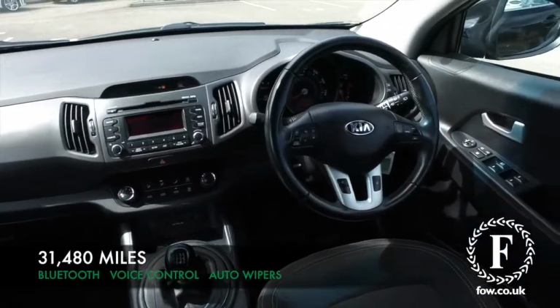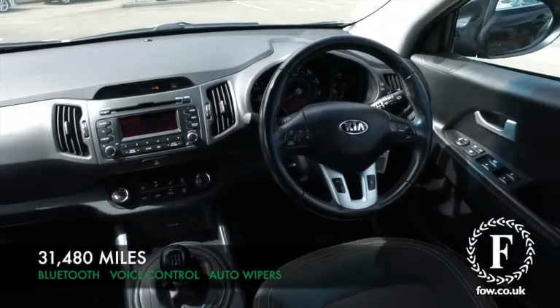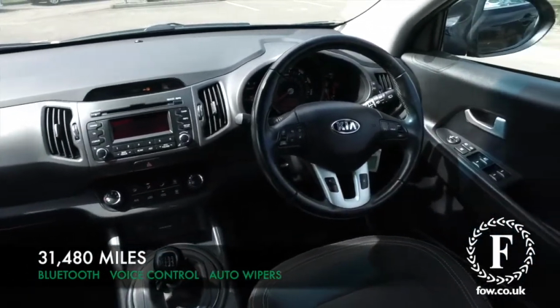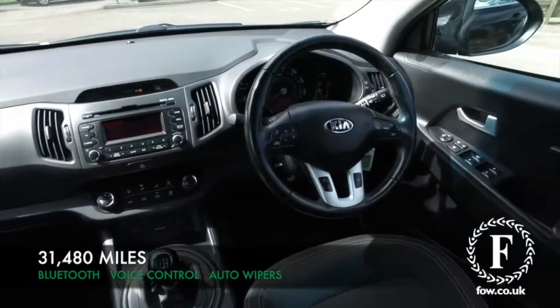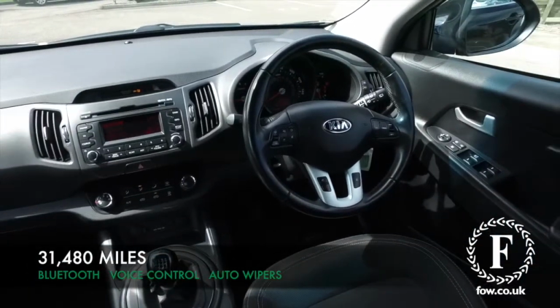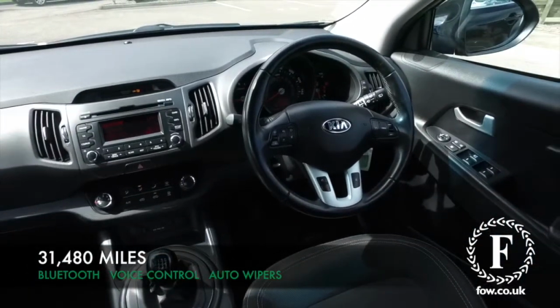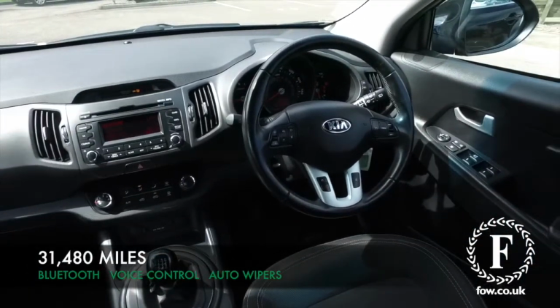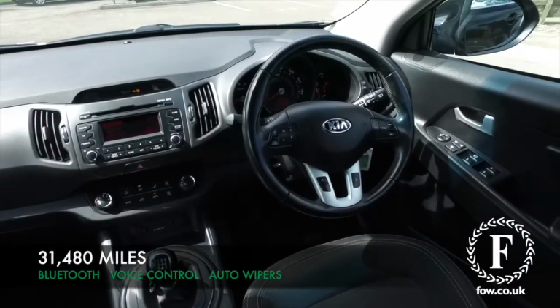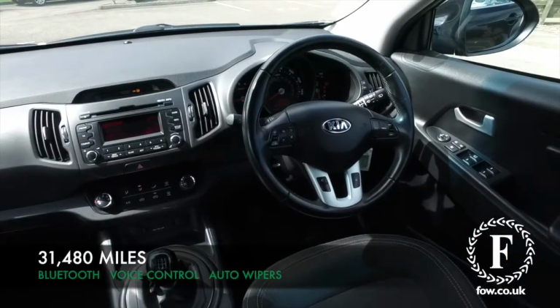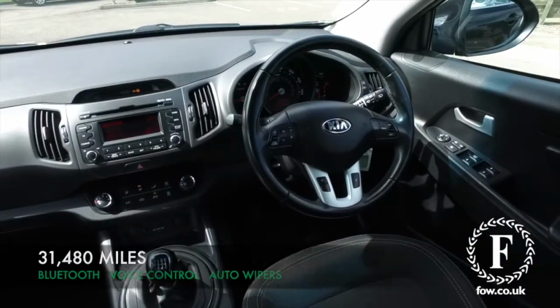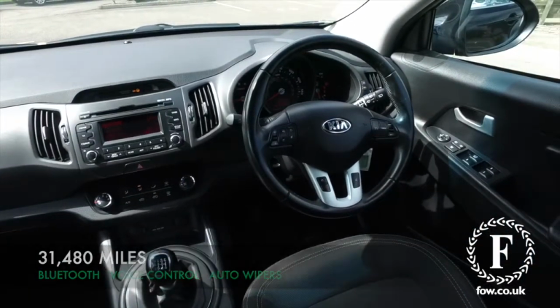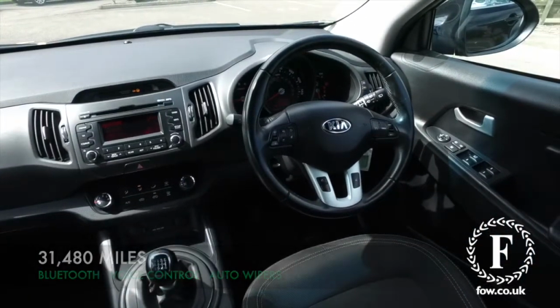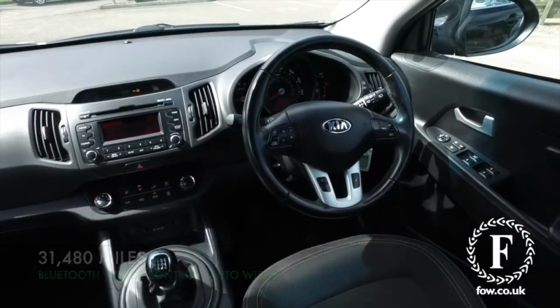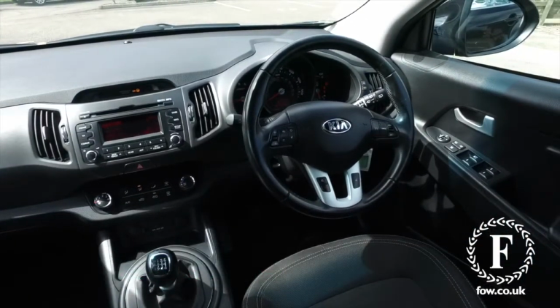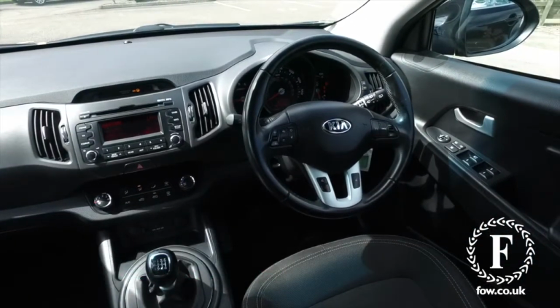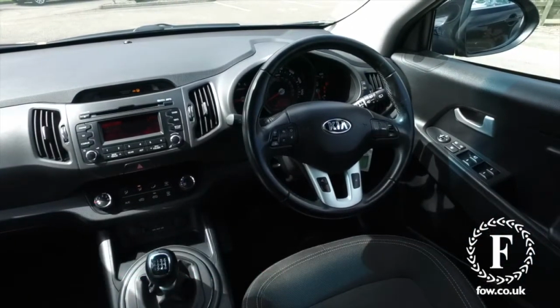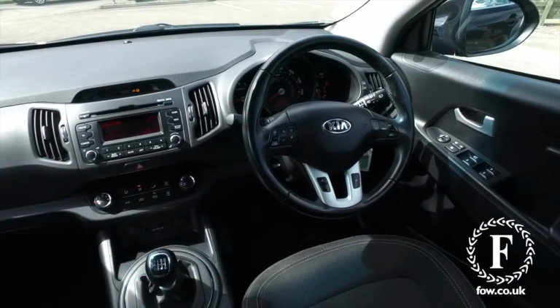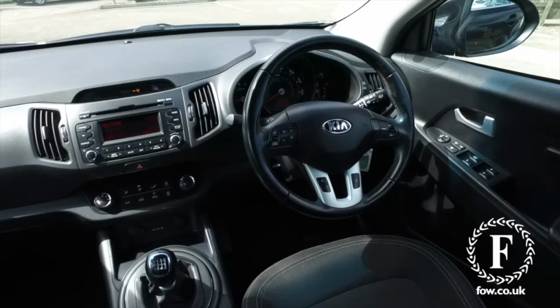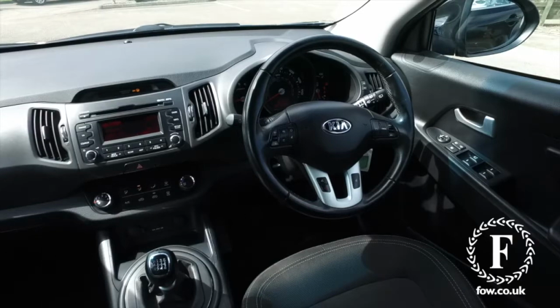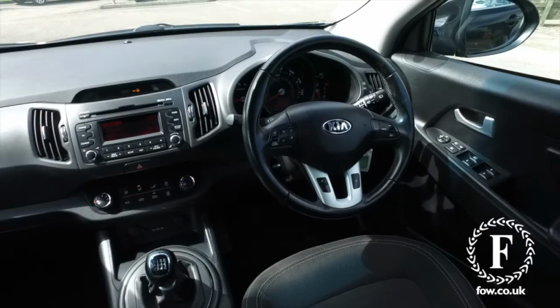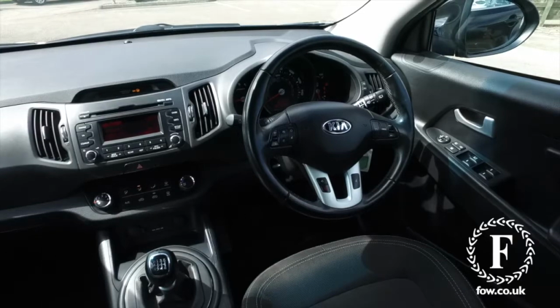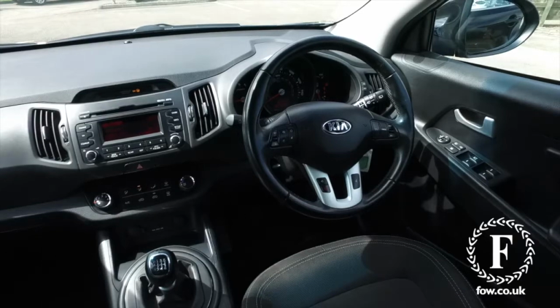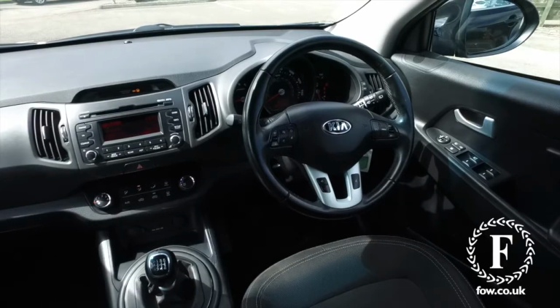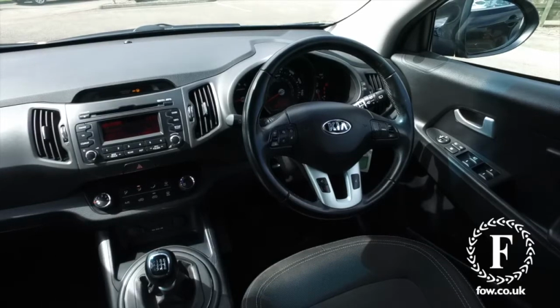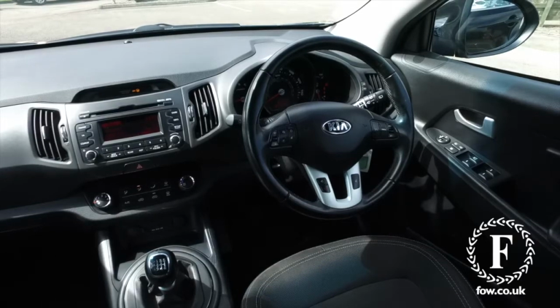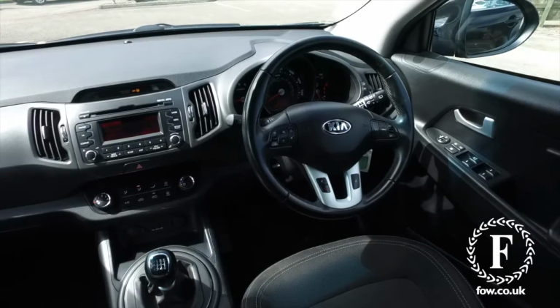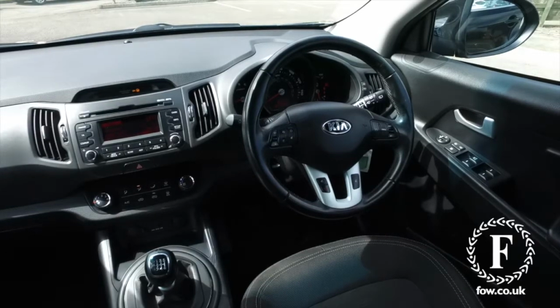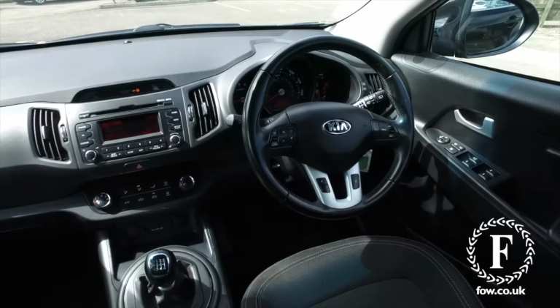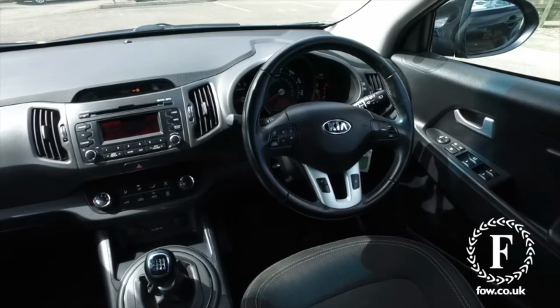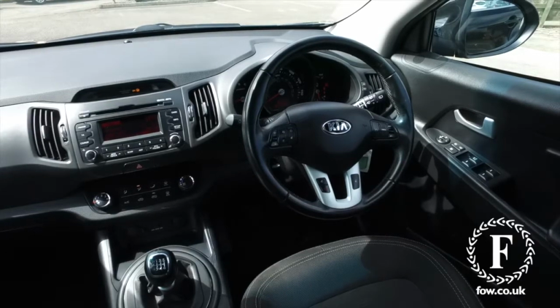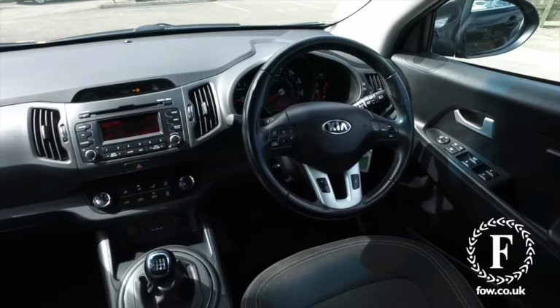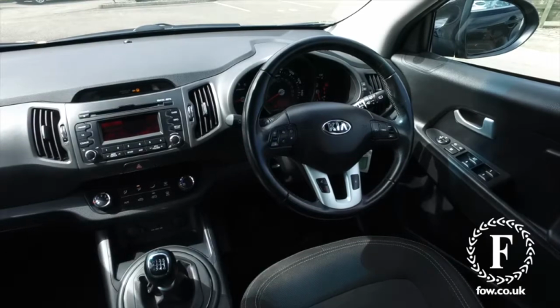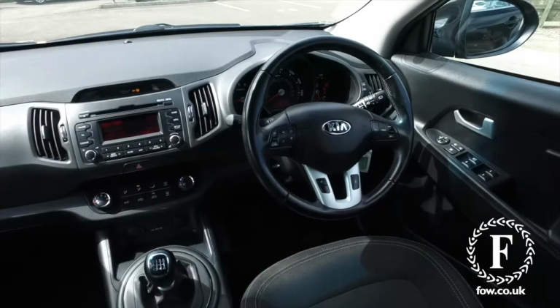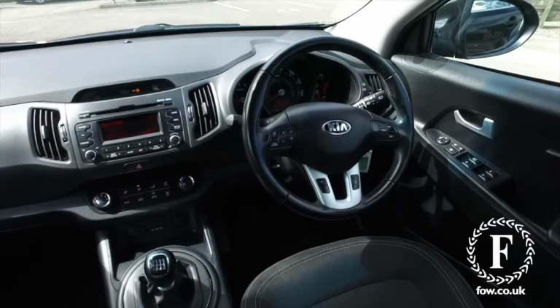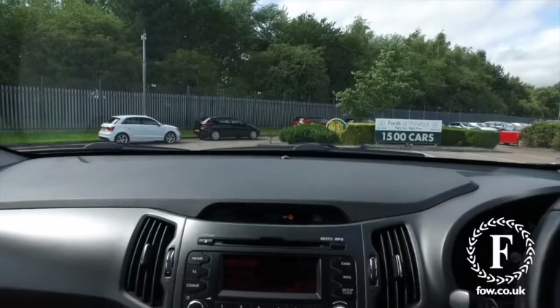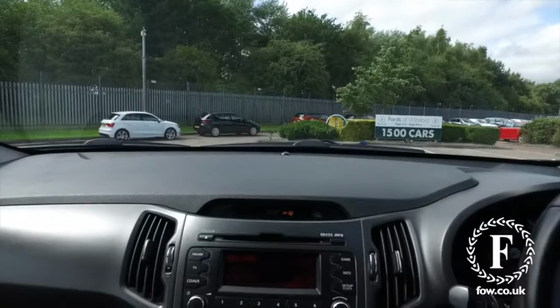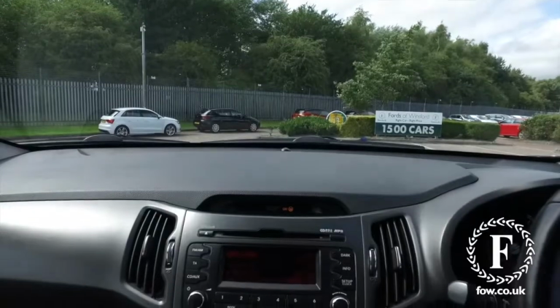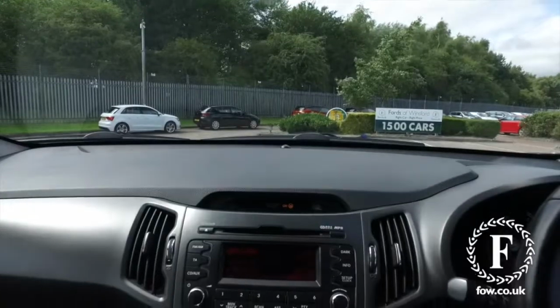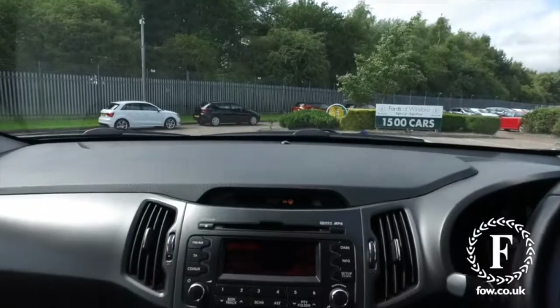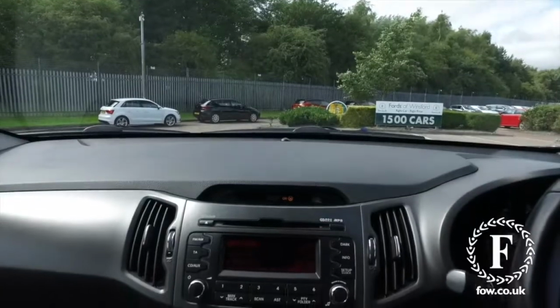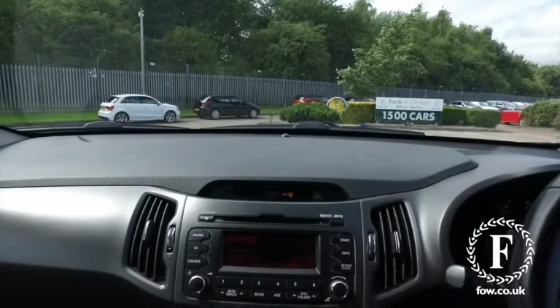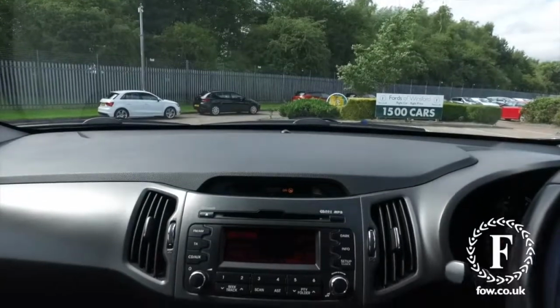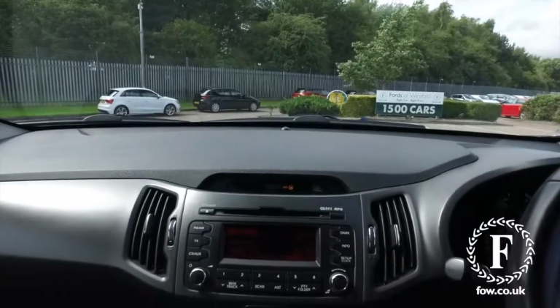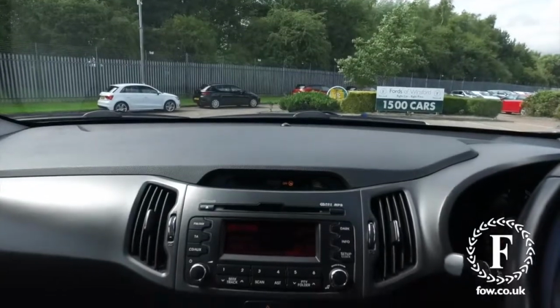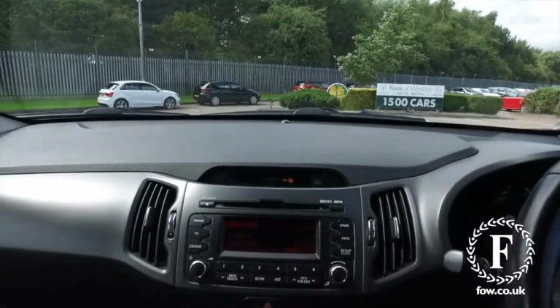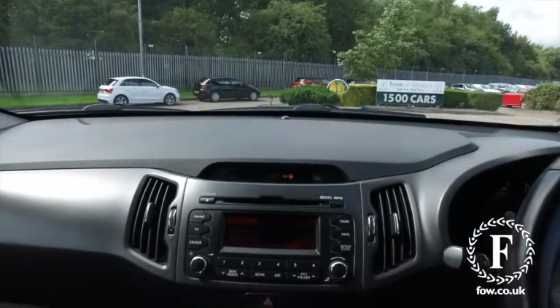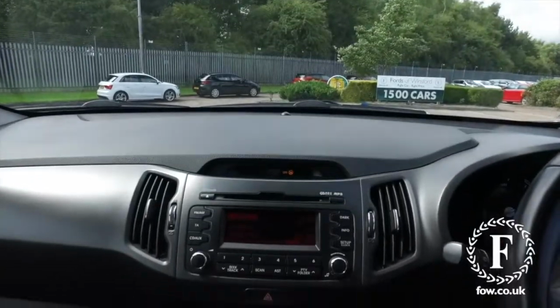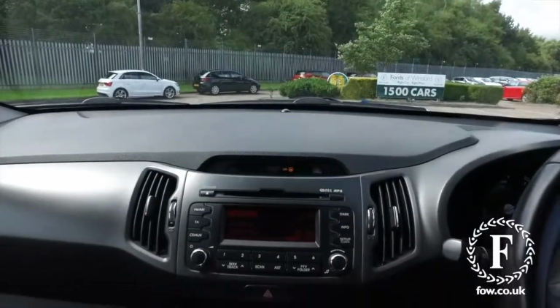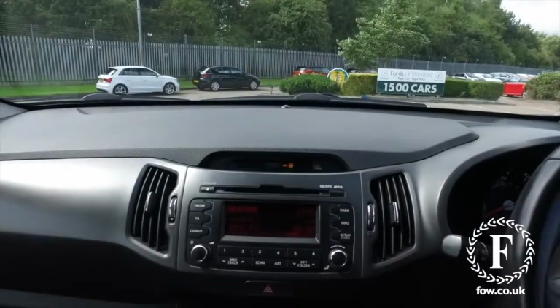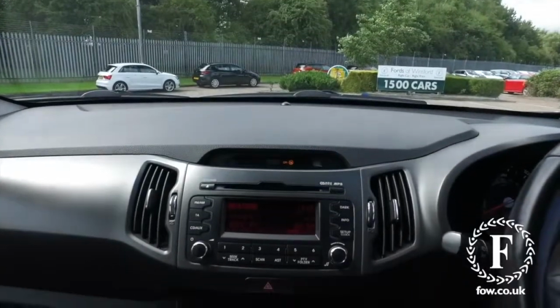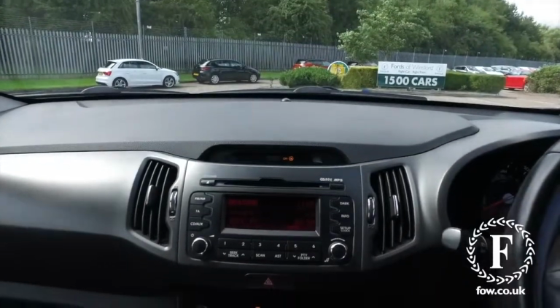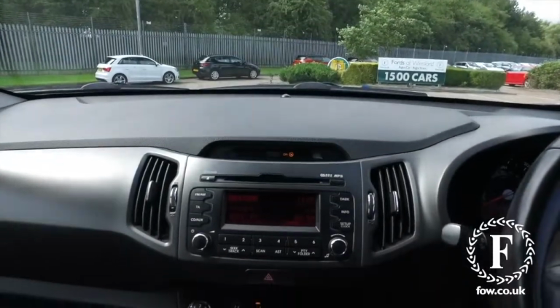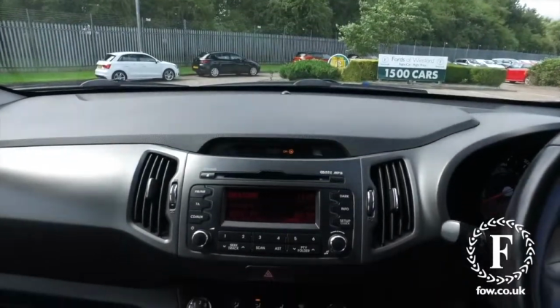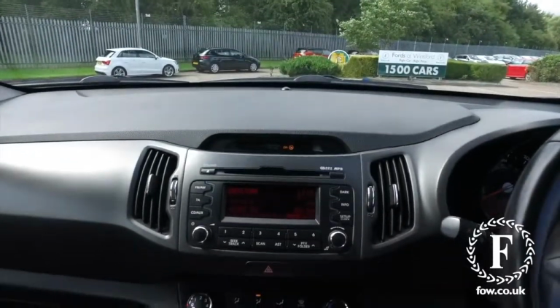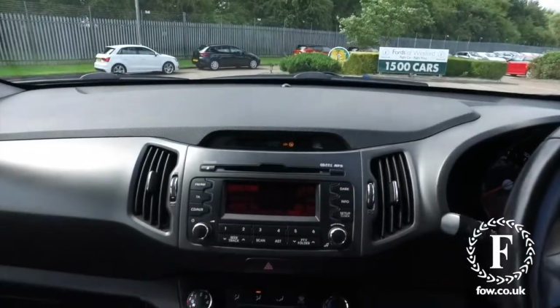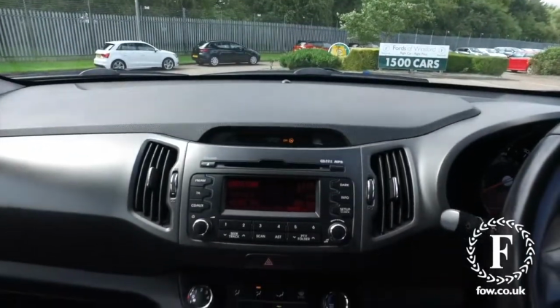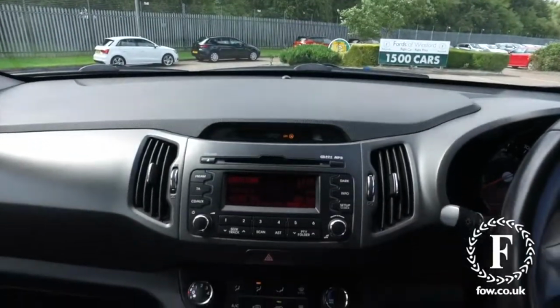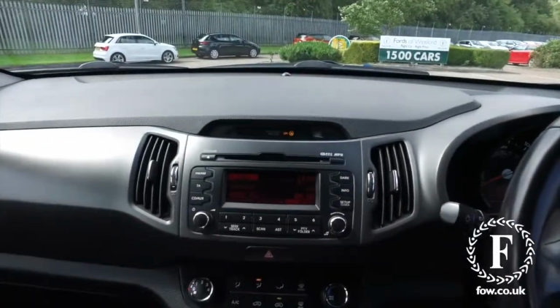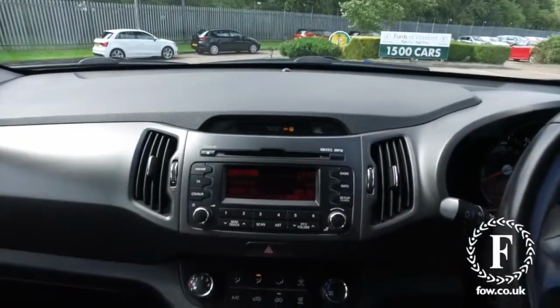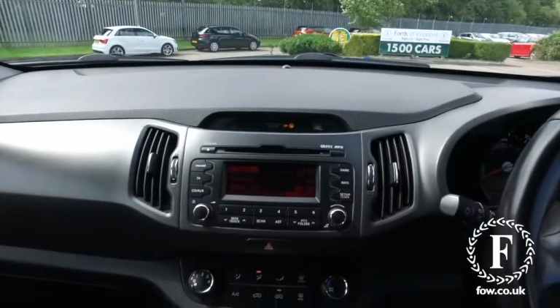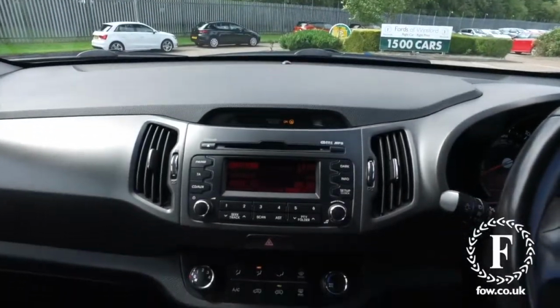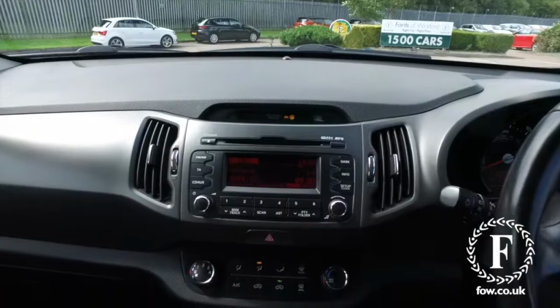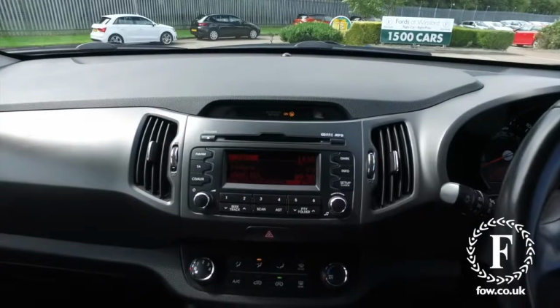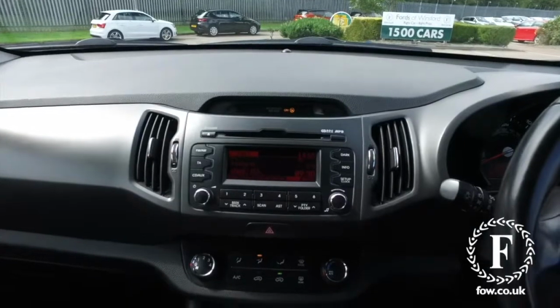You'll find this easy to get in and out of, and a very plush cabin with lots of room. This has Bluetooth with audio streaming, and auto wipers.